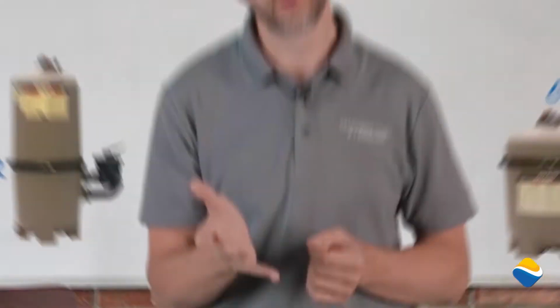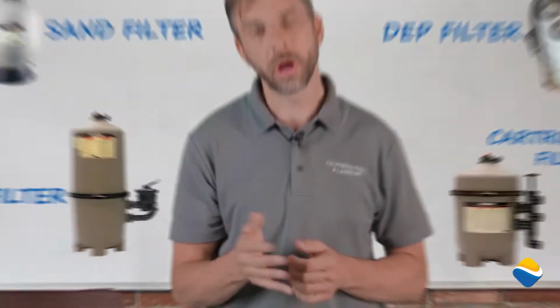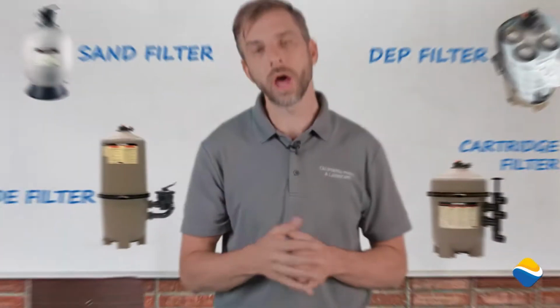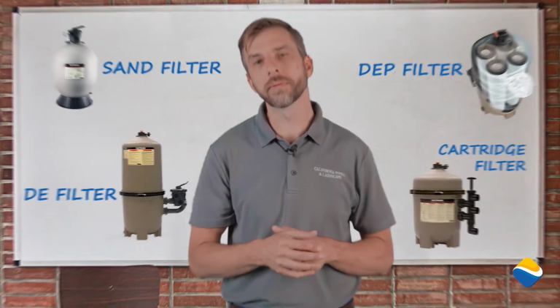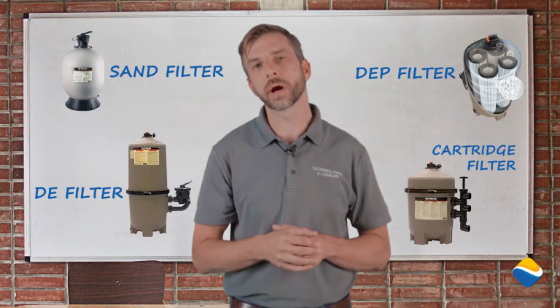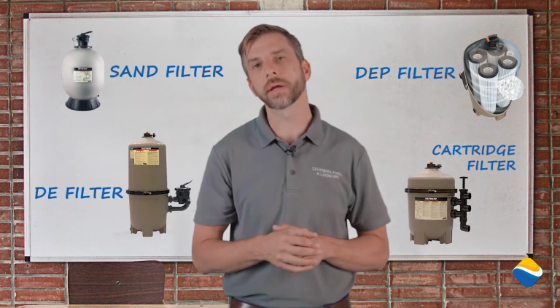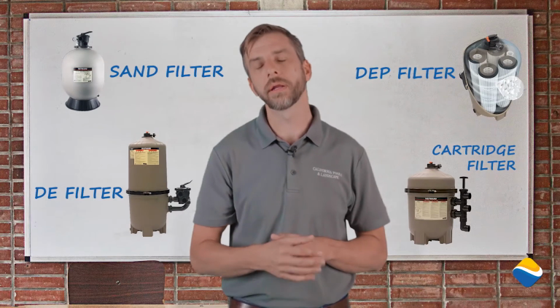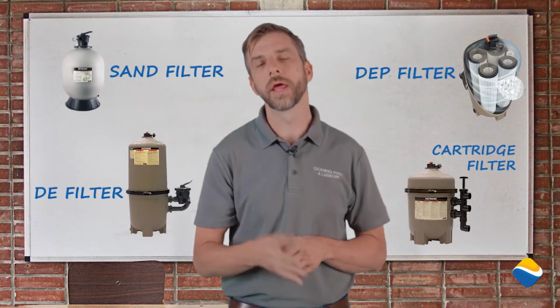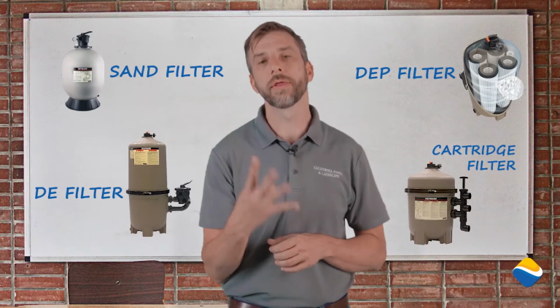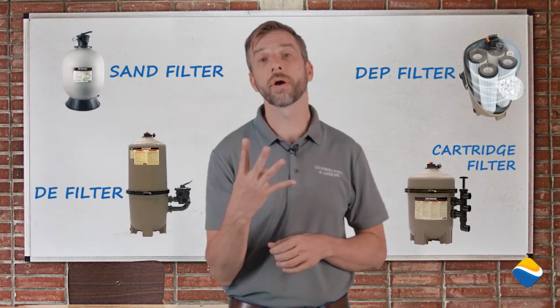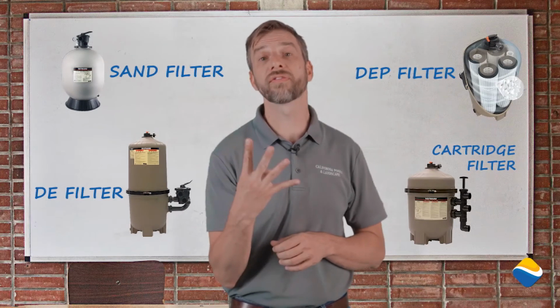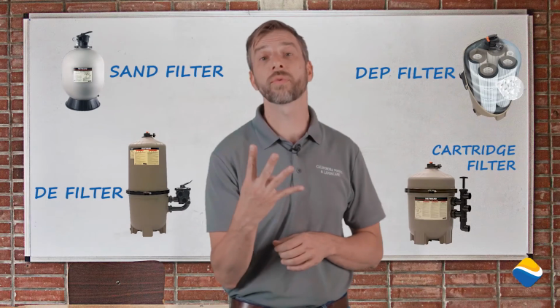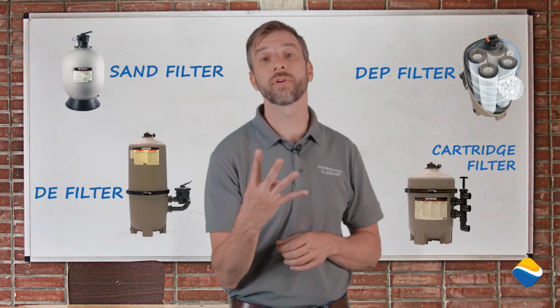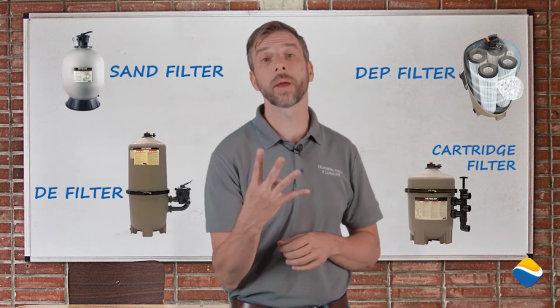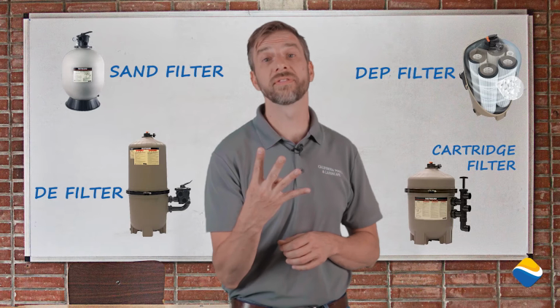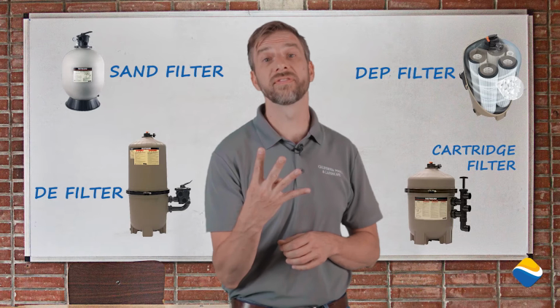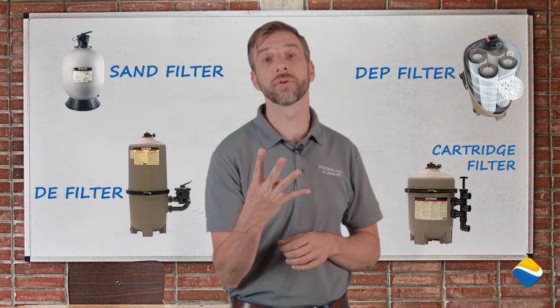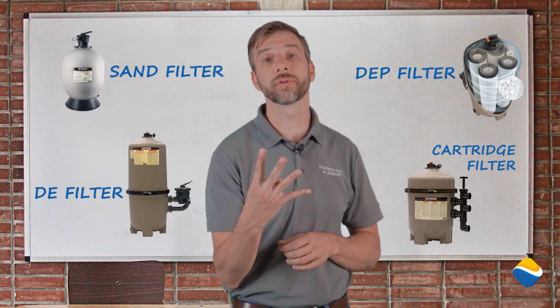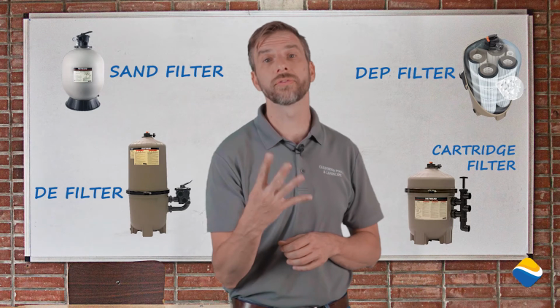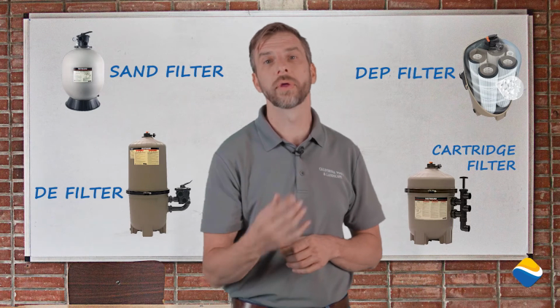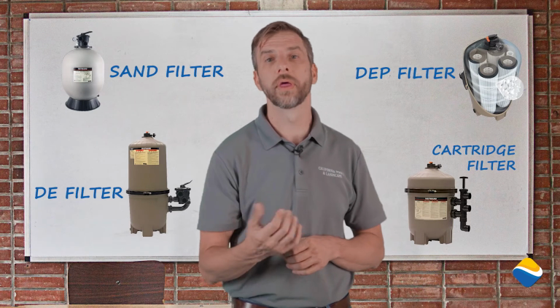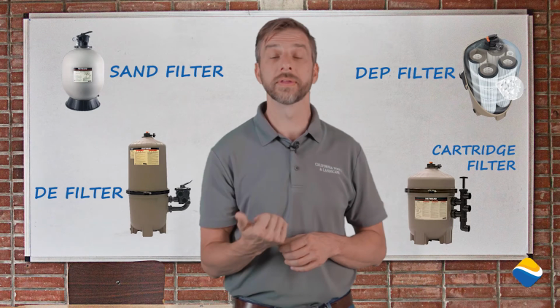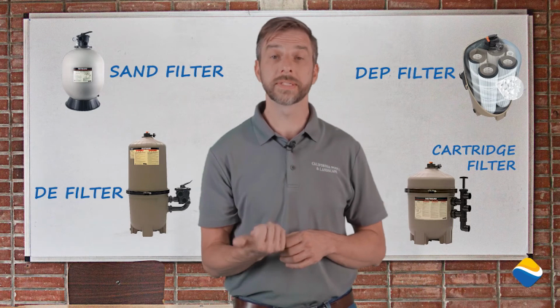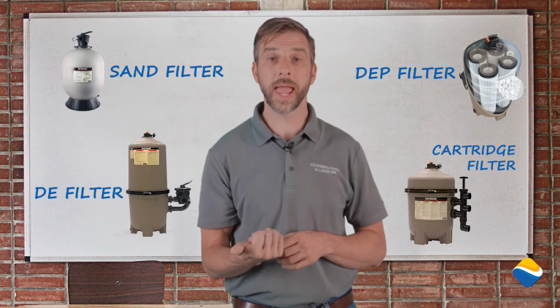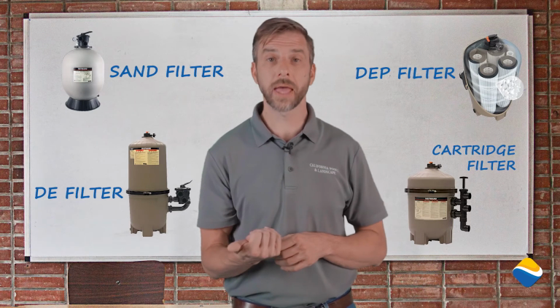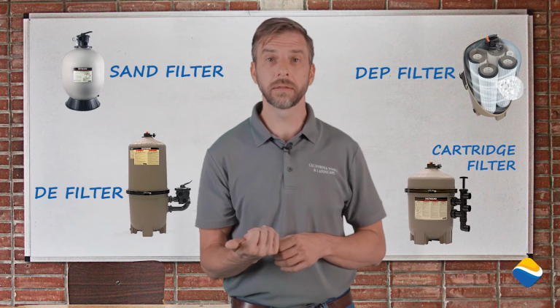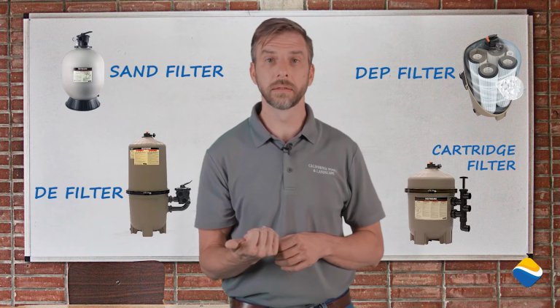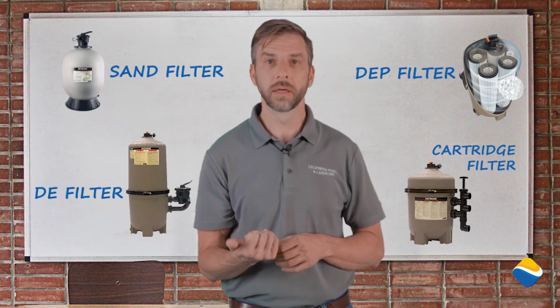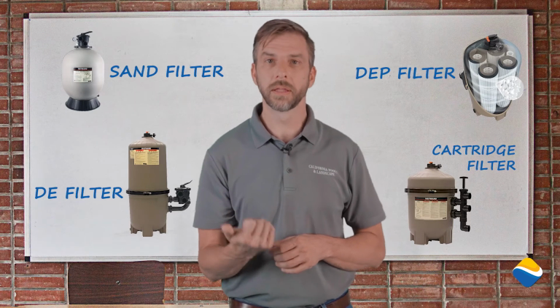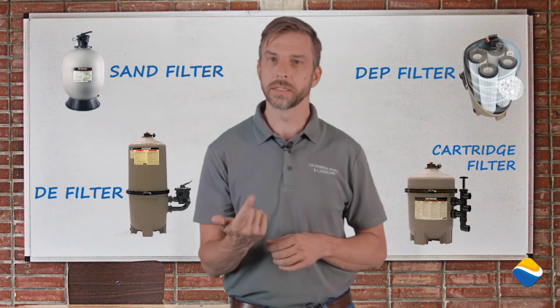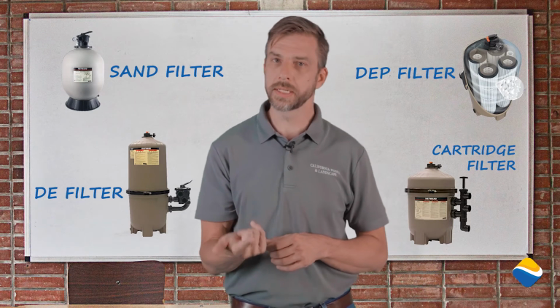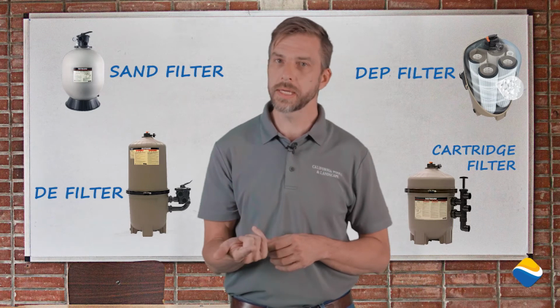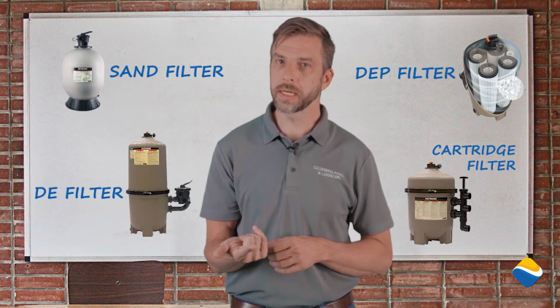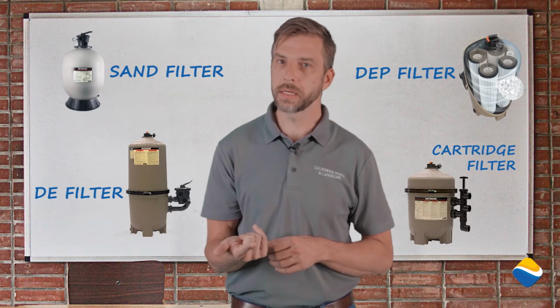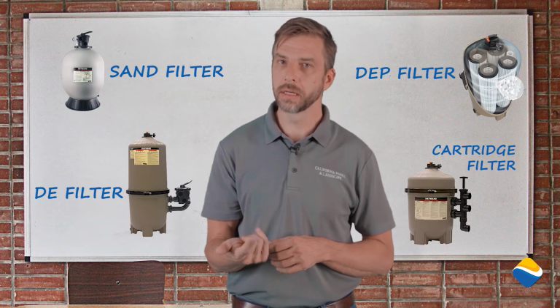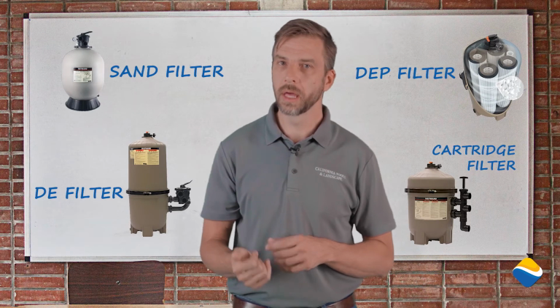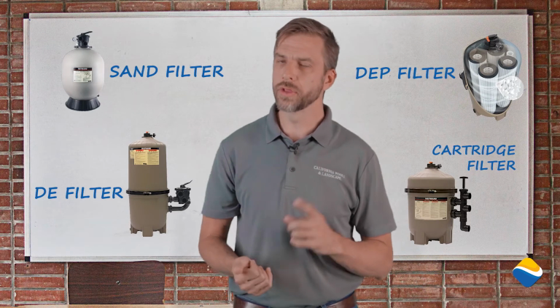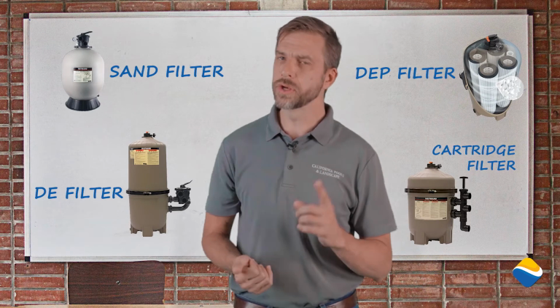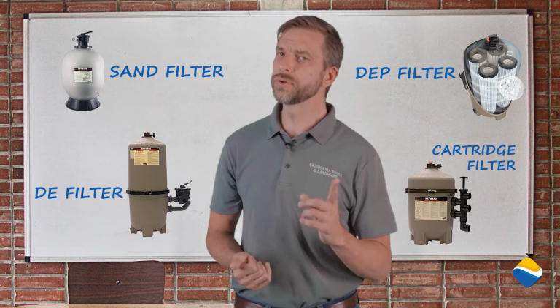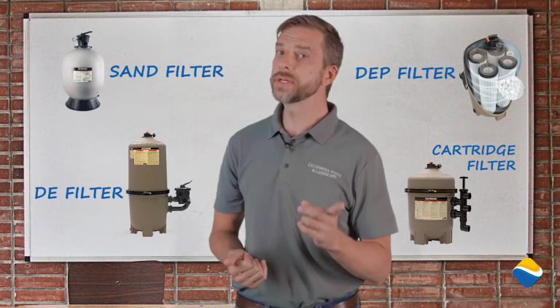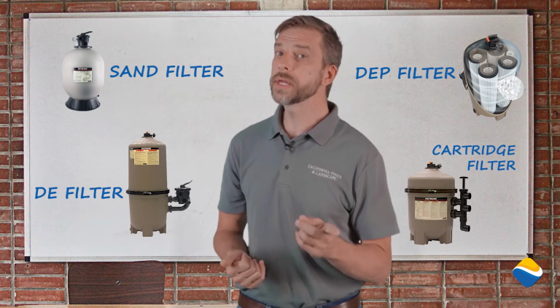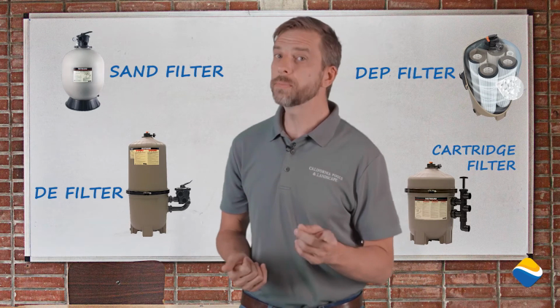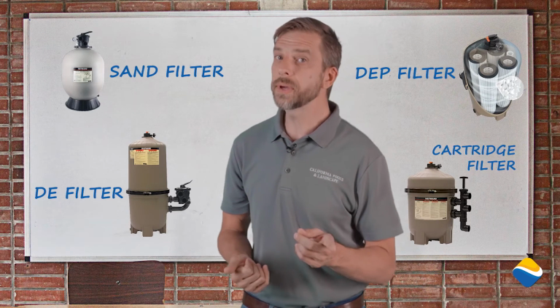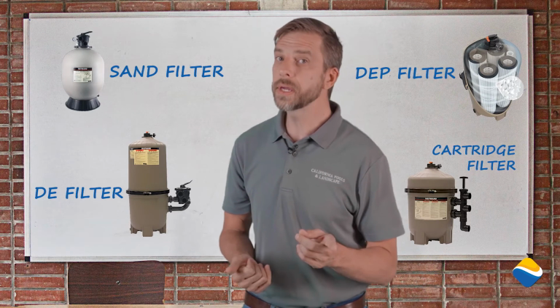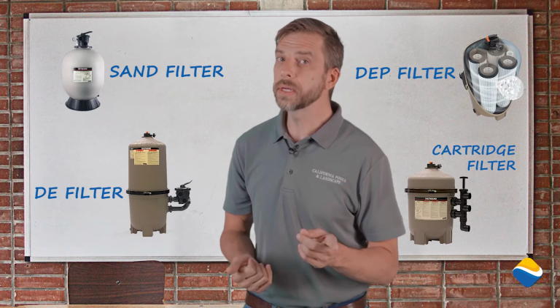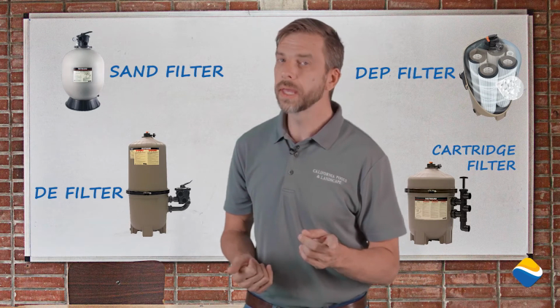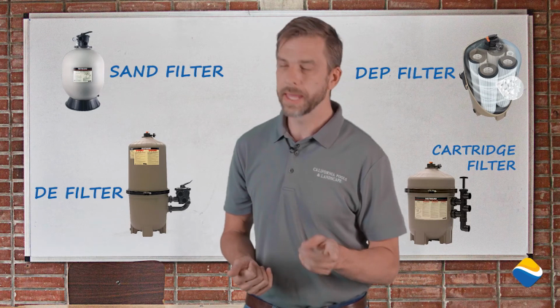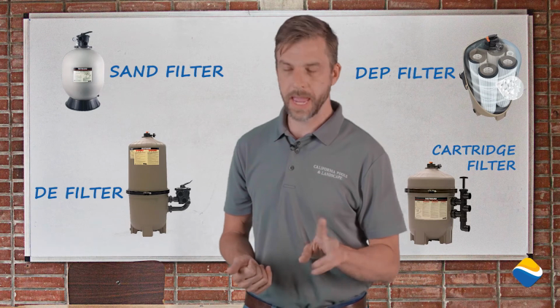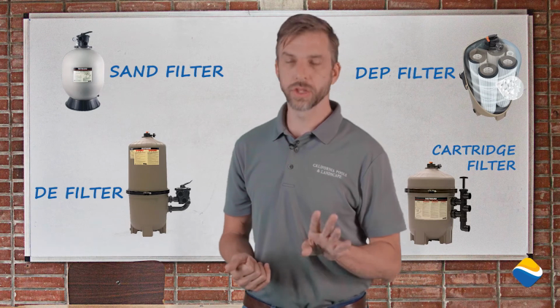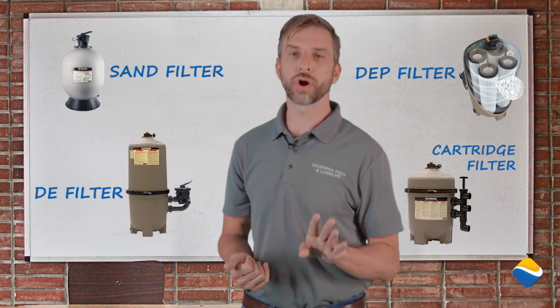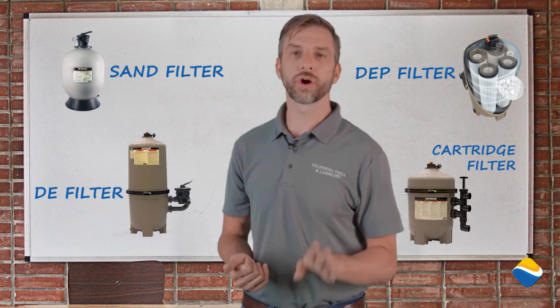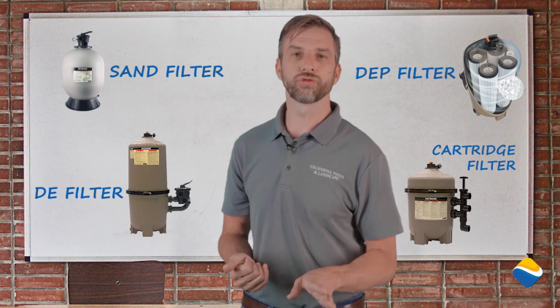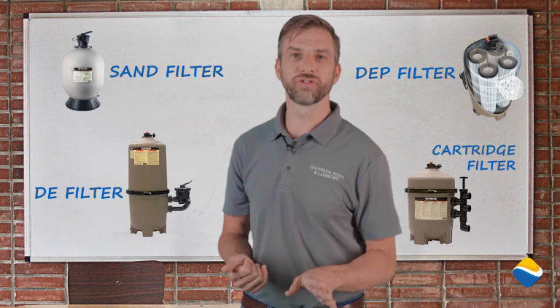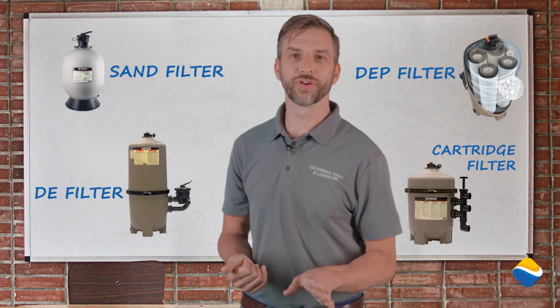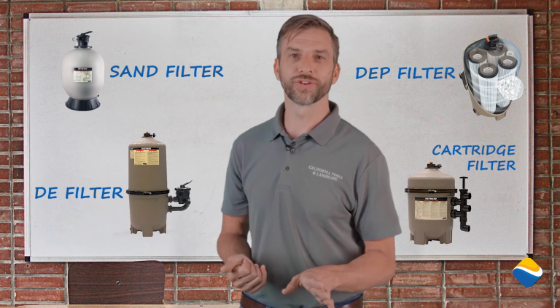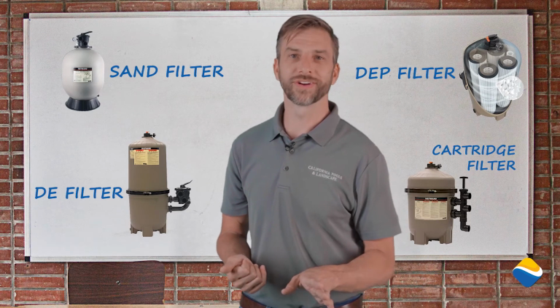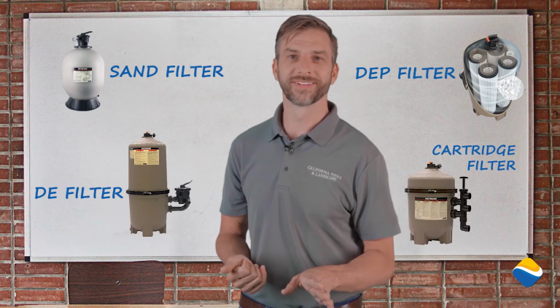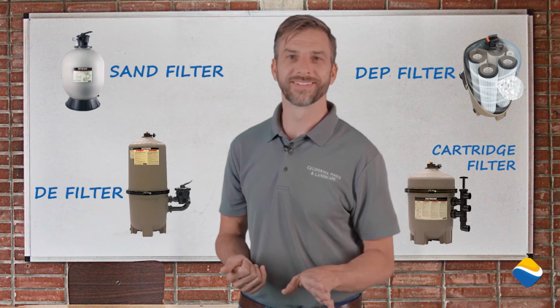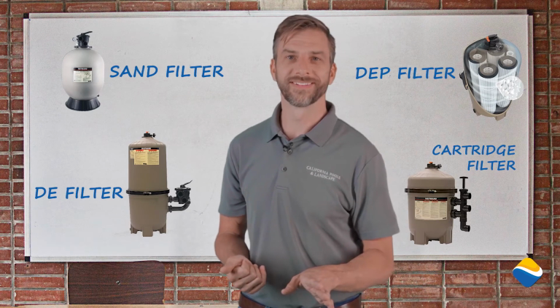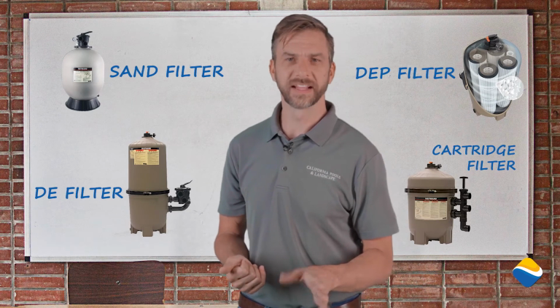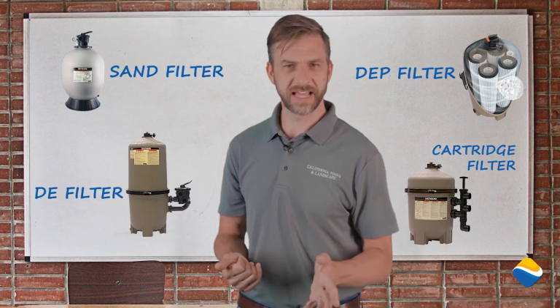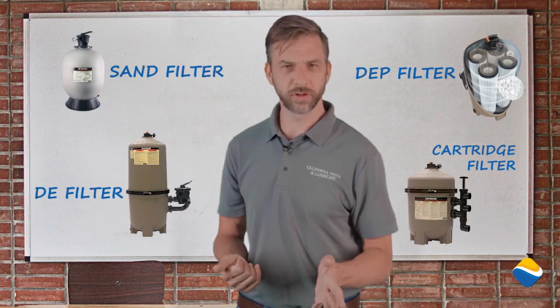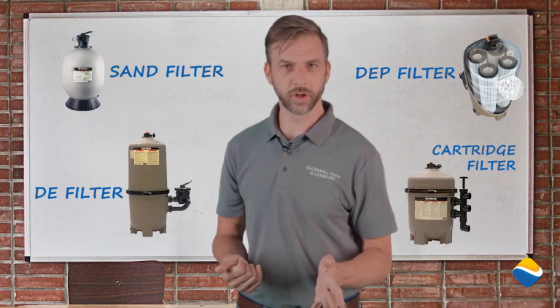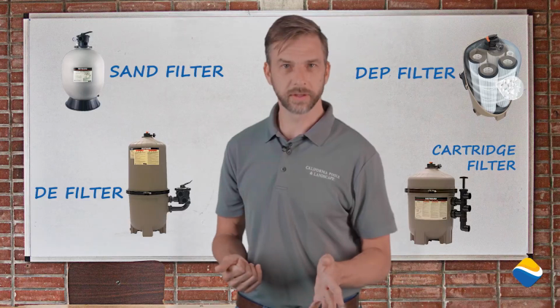On the market there are four types of filters: the sand, the DE, the new DEP, and the cartridge filter. Let's have a look.